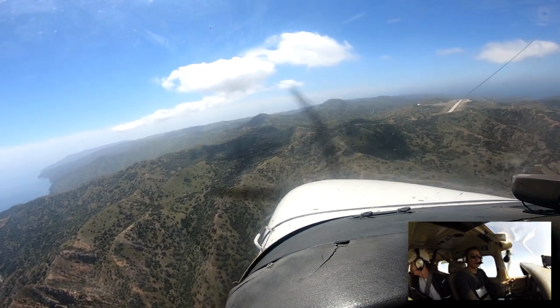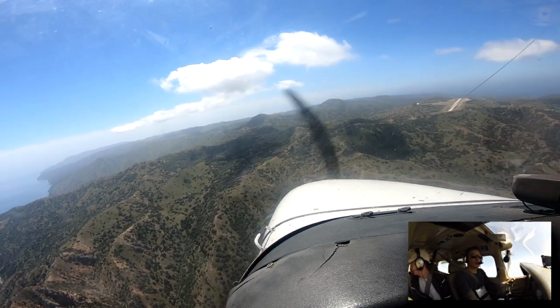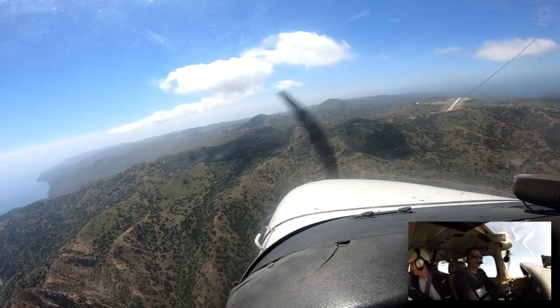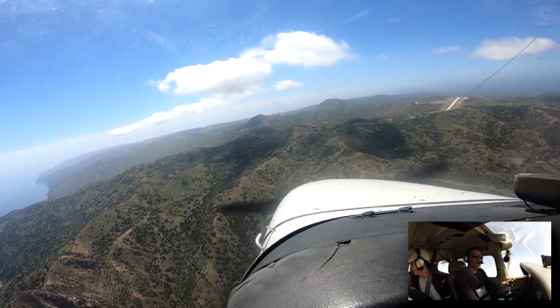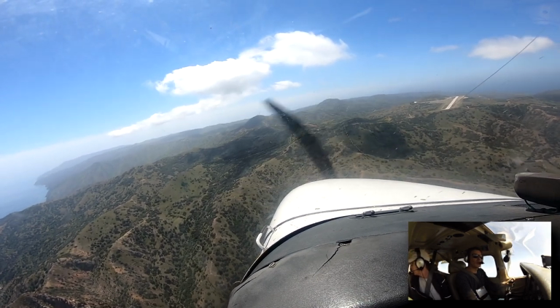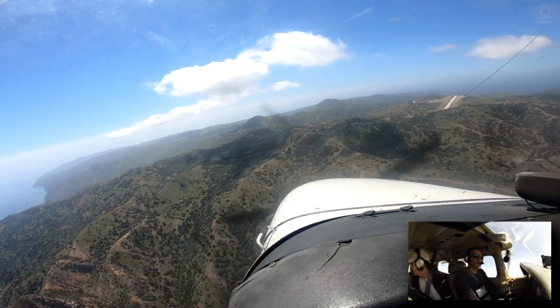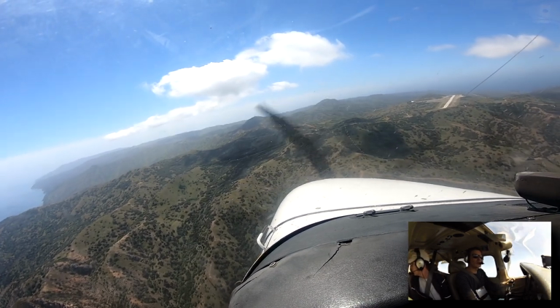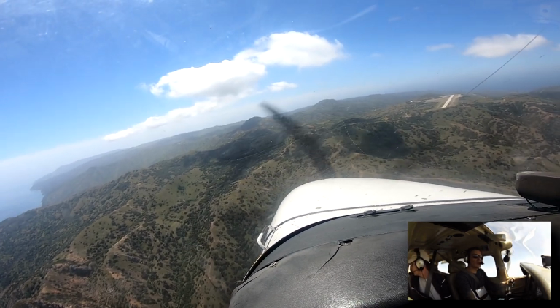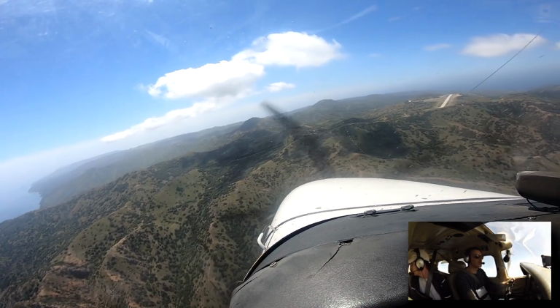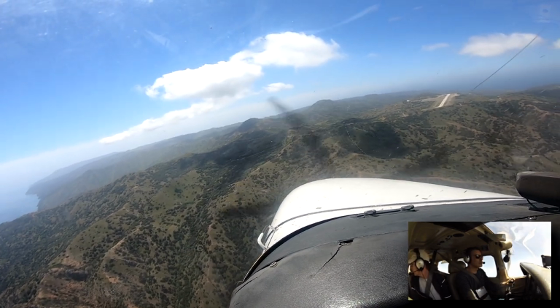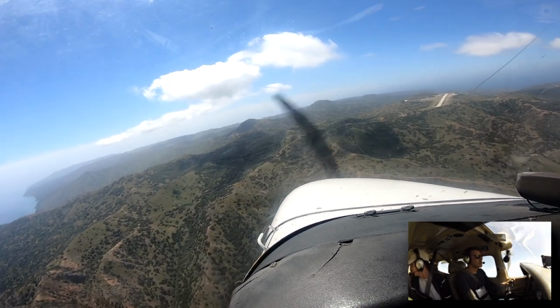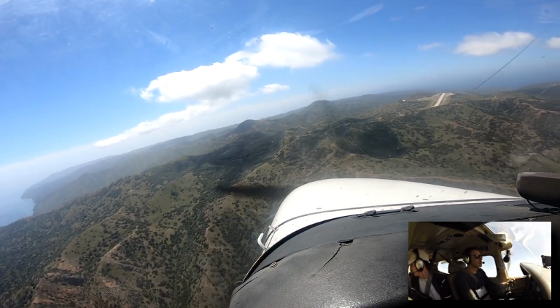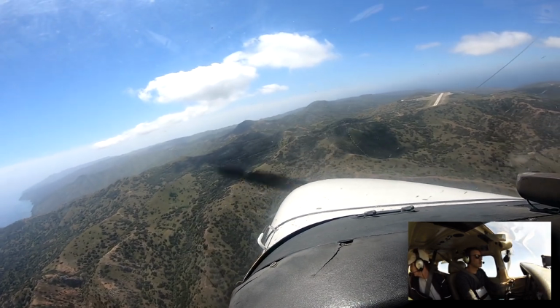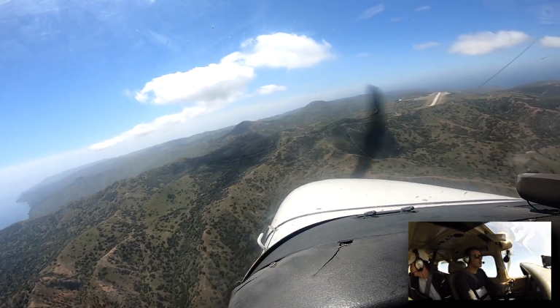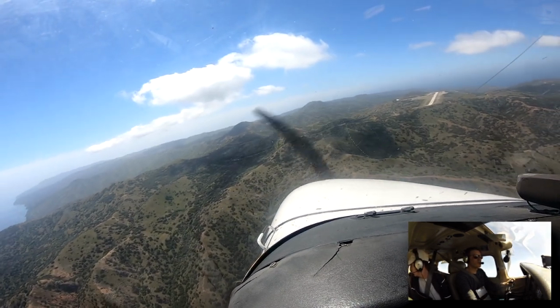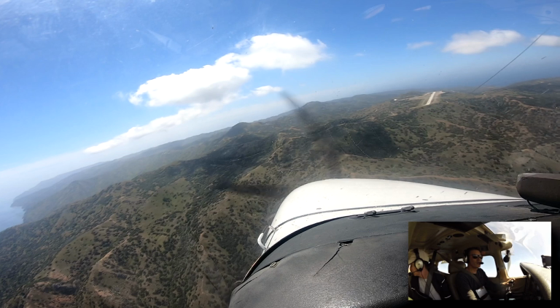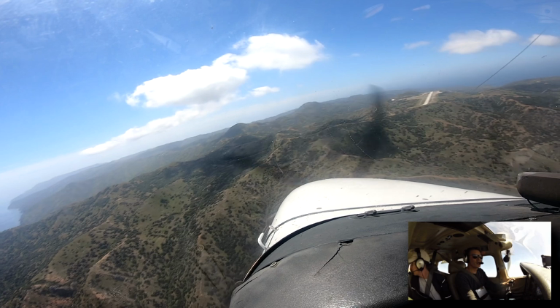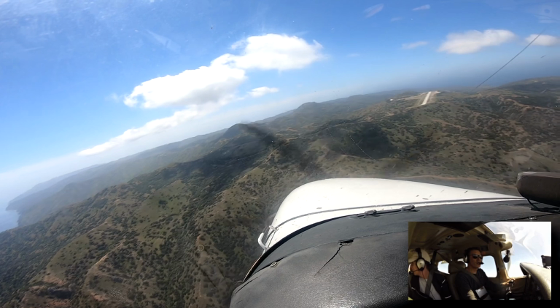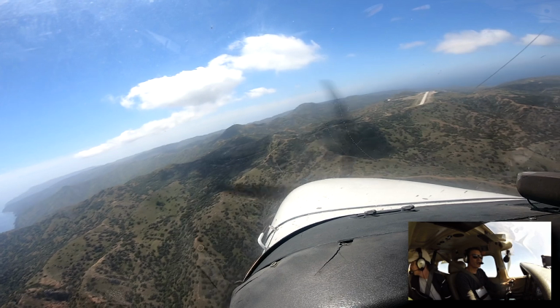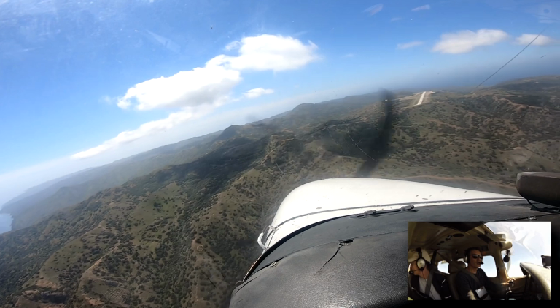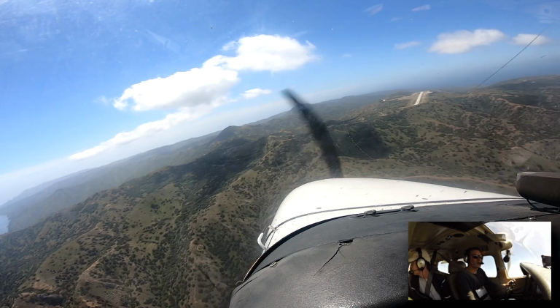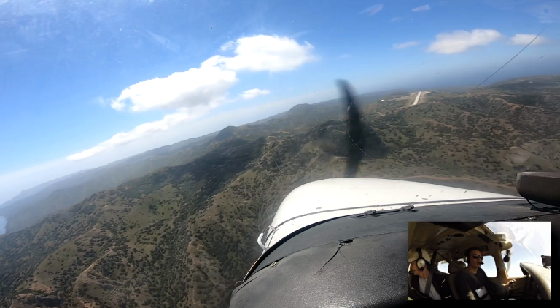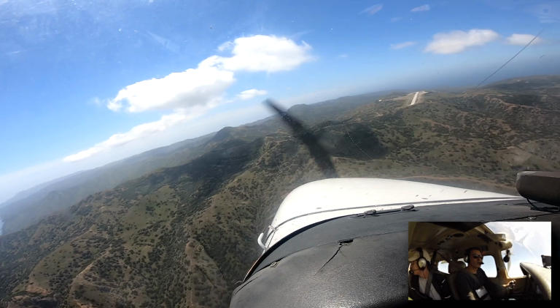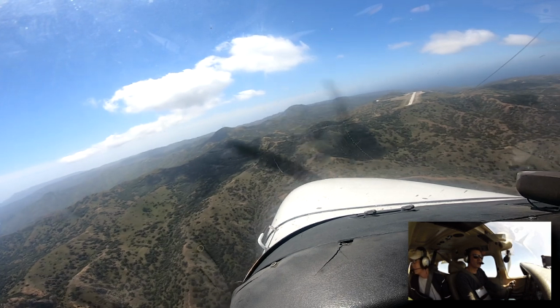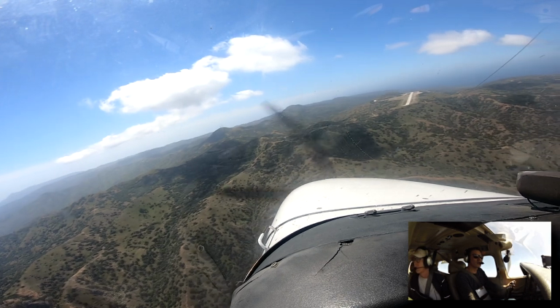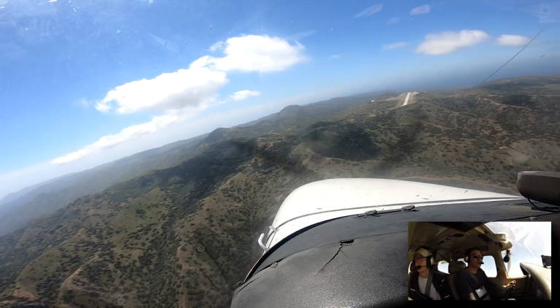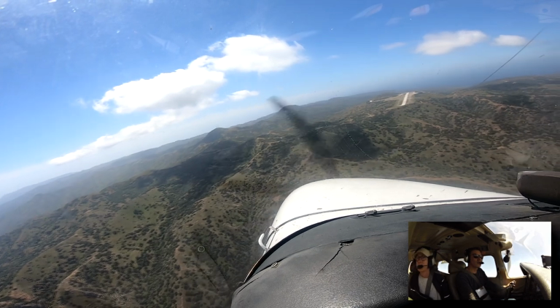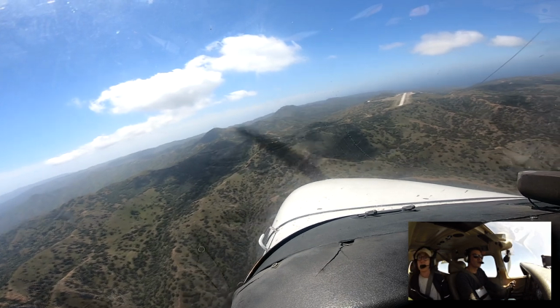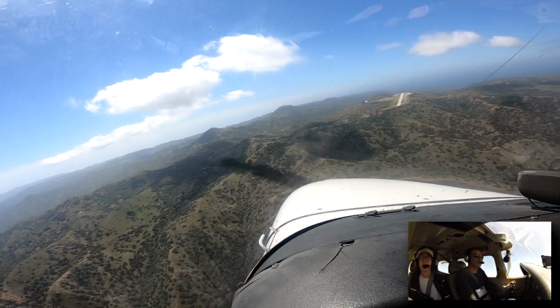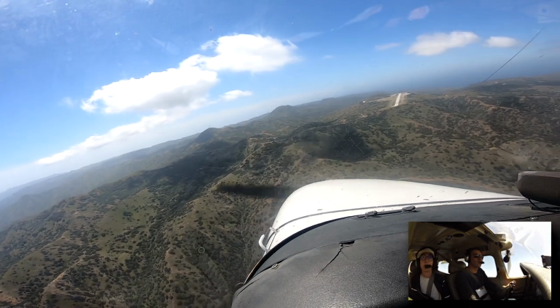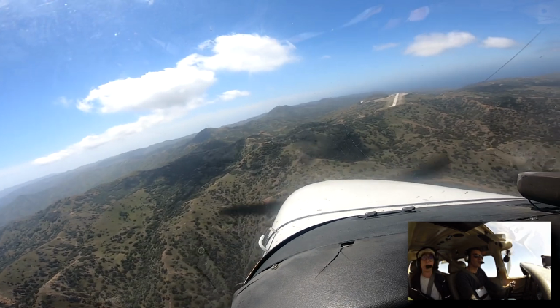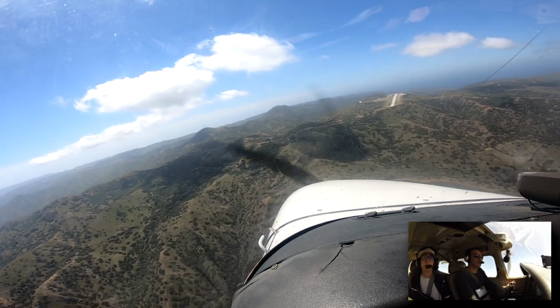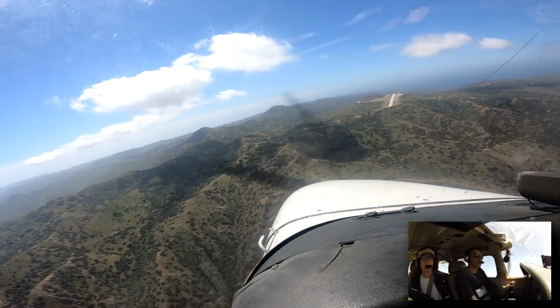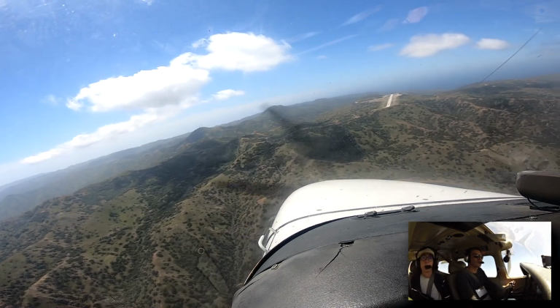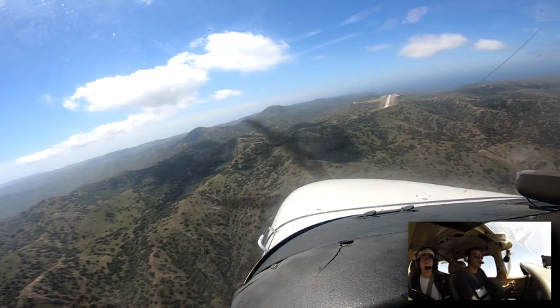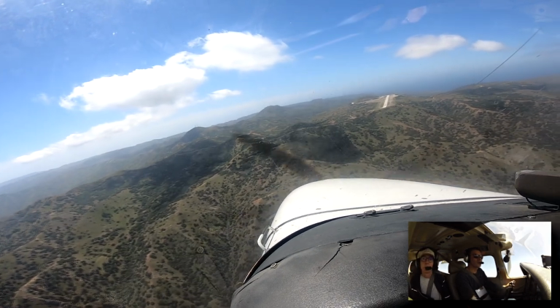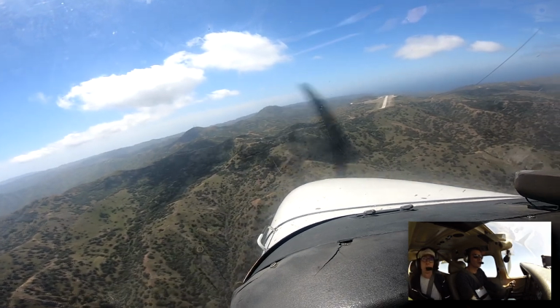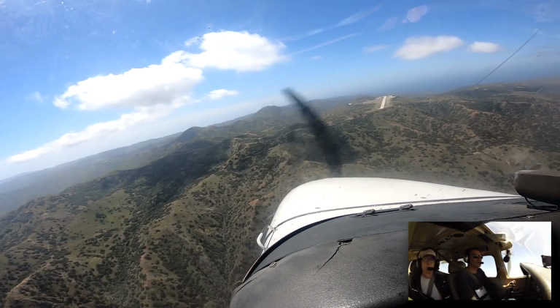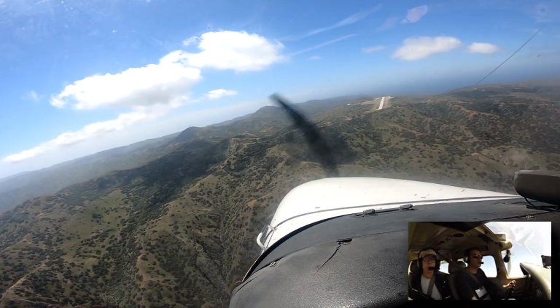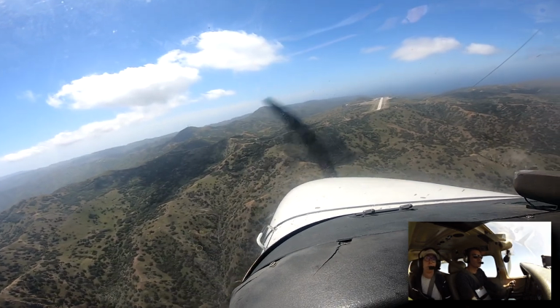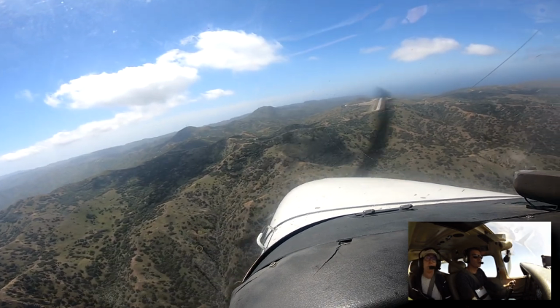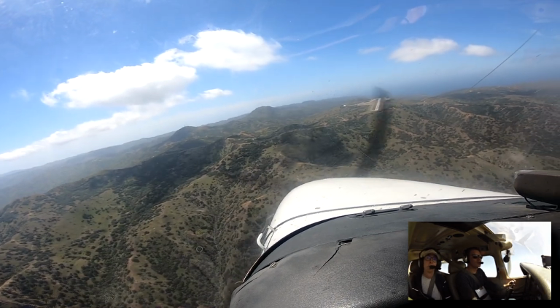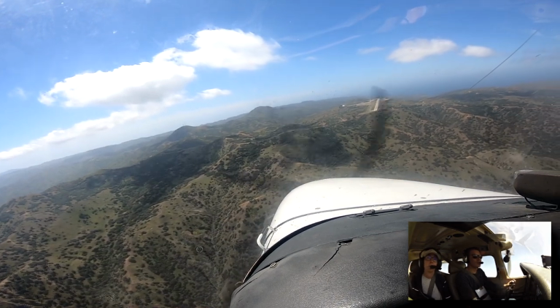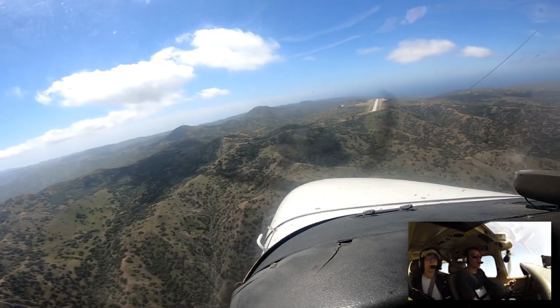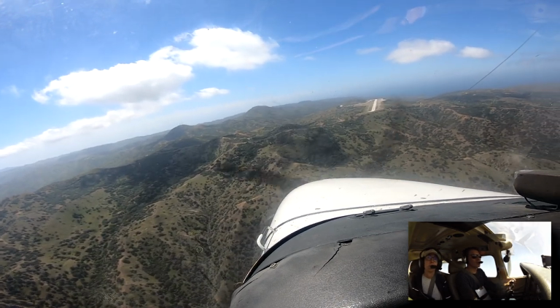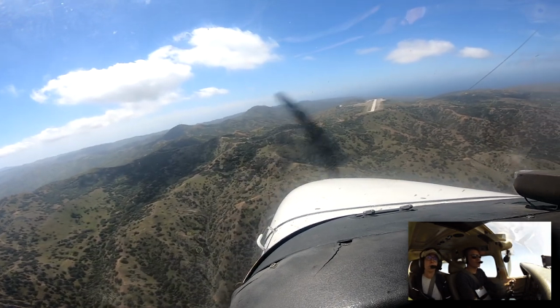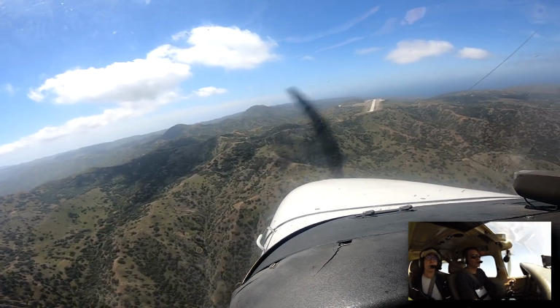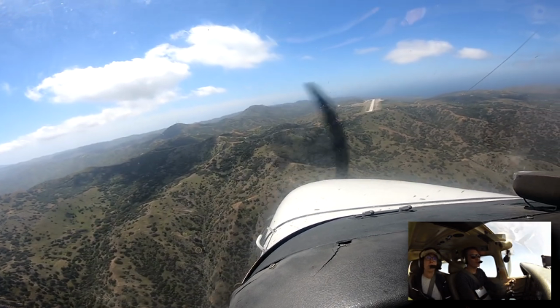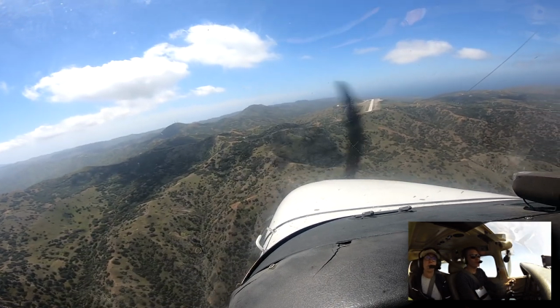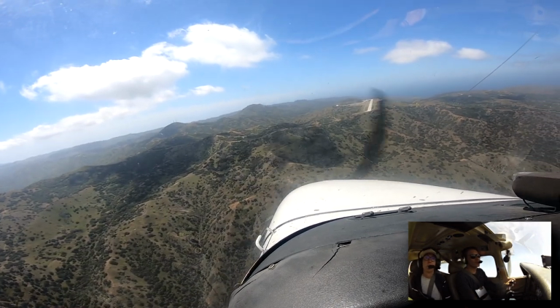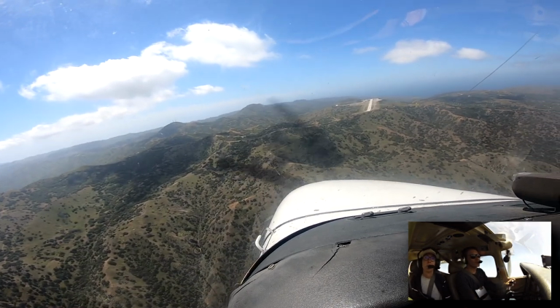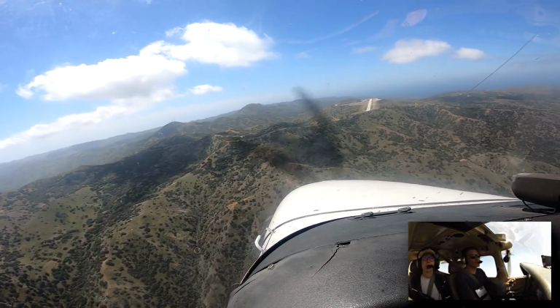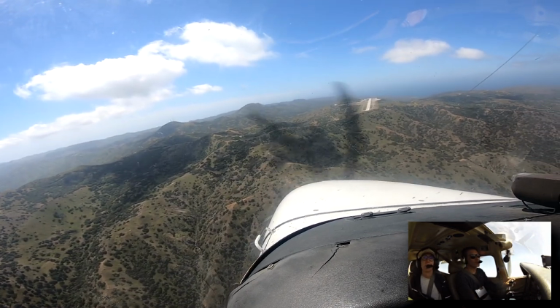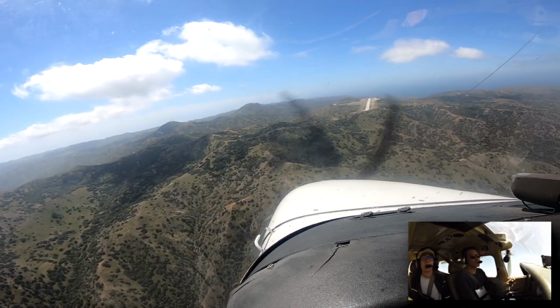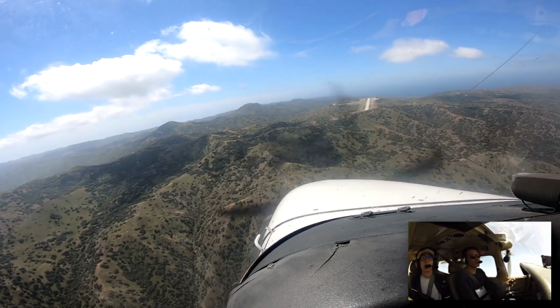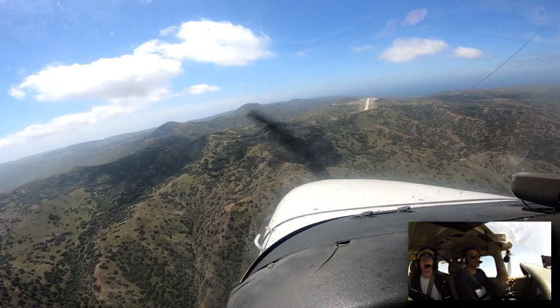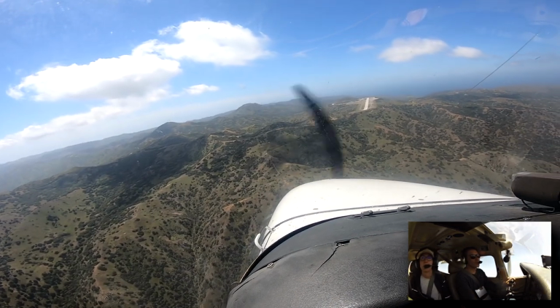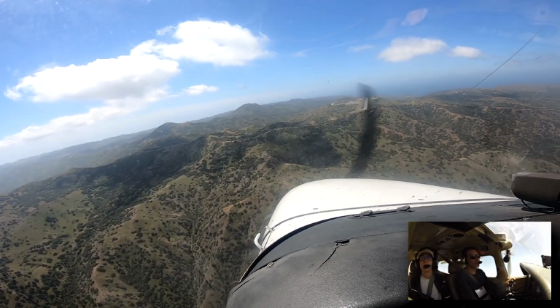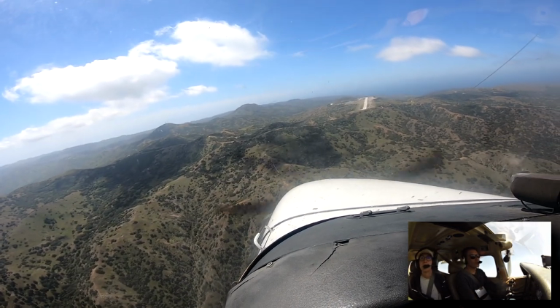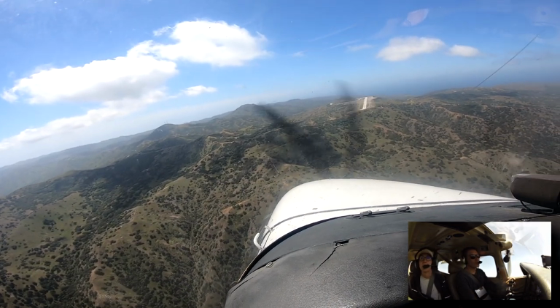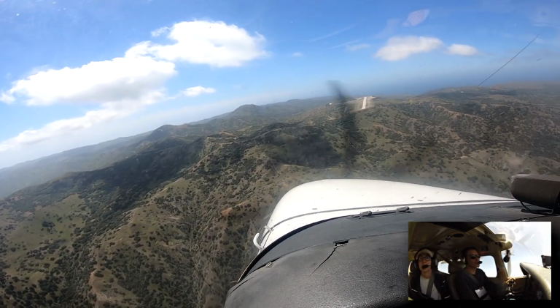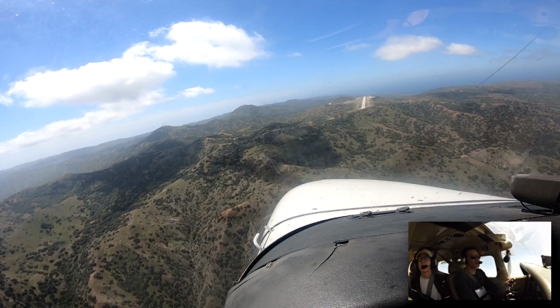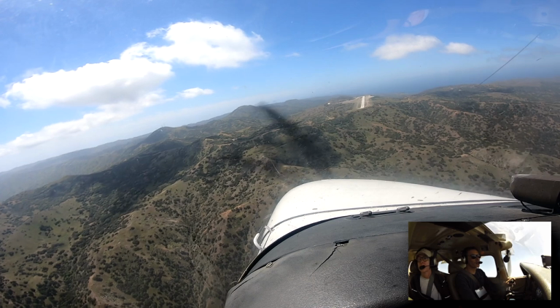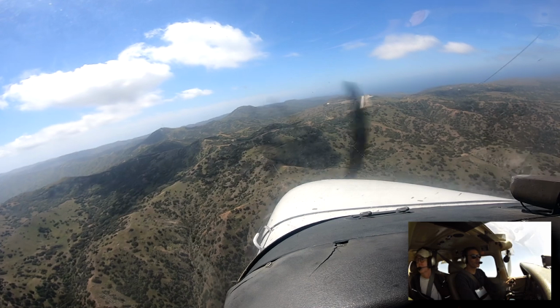Catalina traffic, one to alpha is on final runway 22, landing full stop, Catalina traffic.